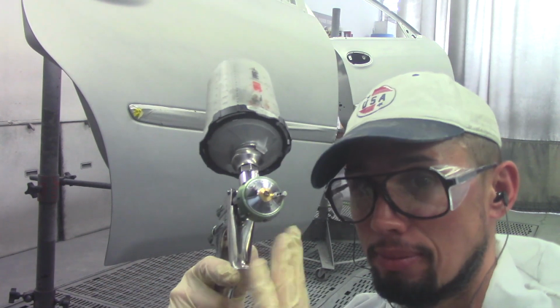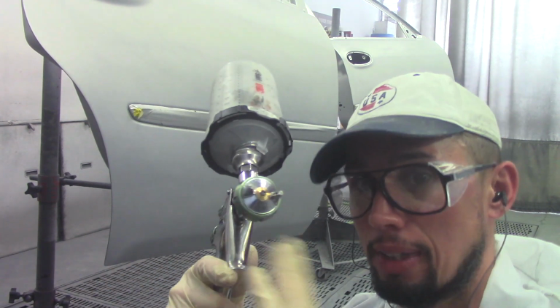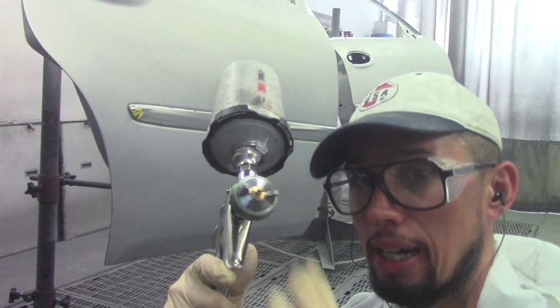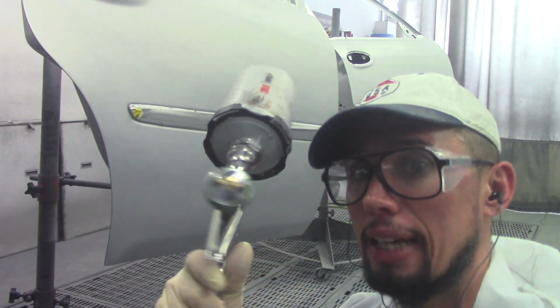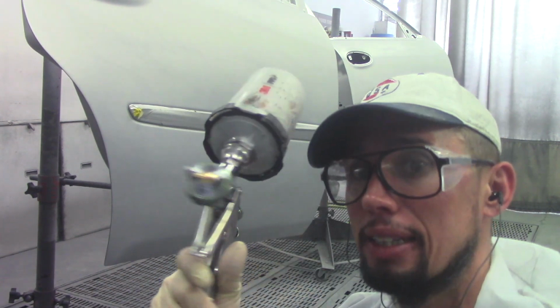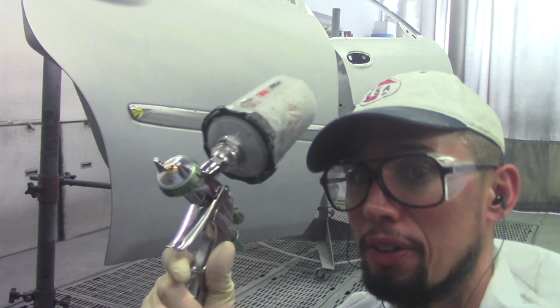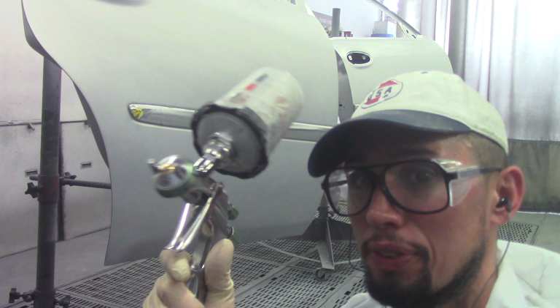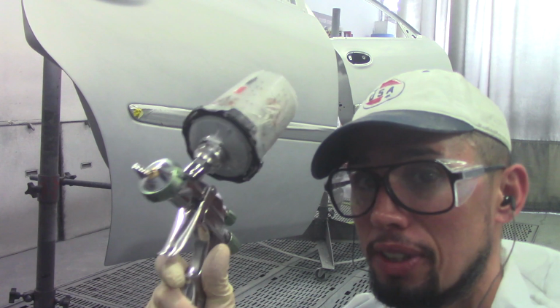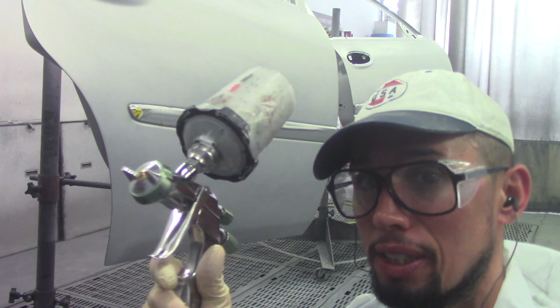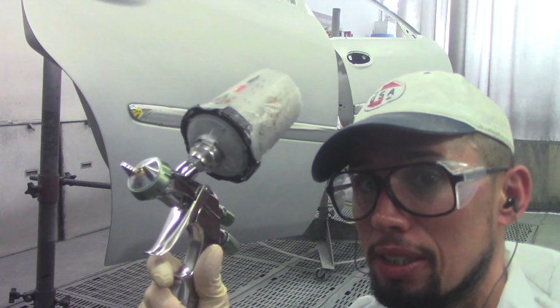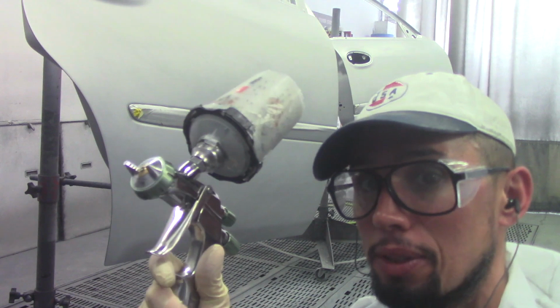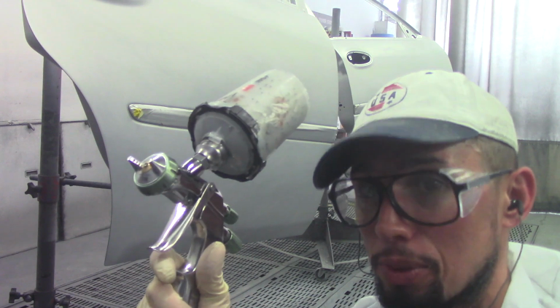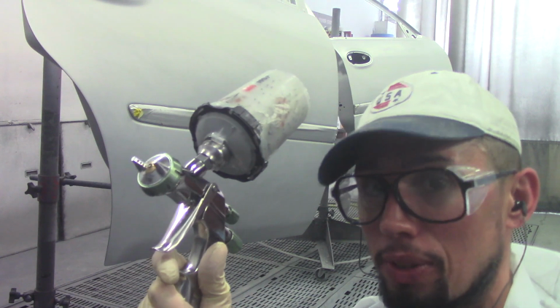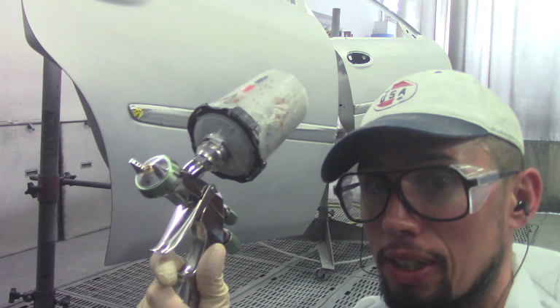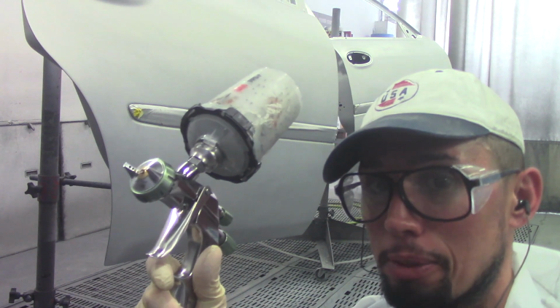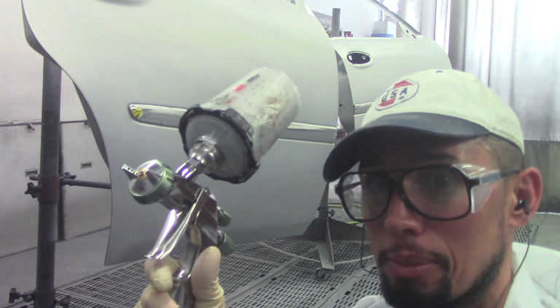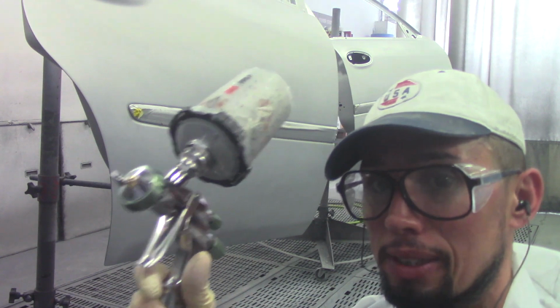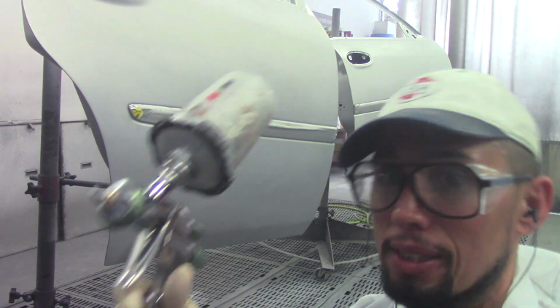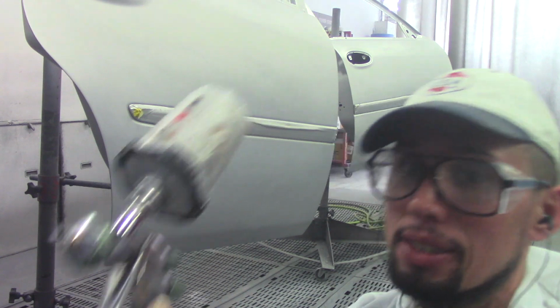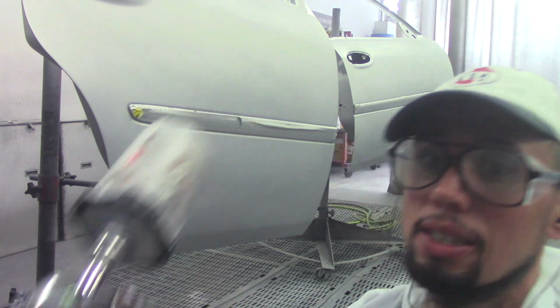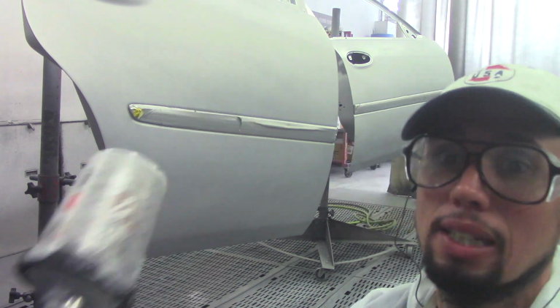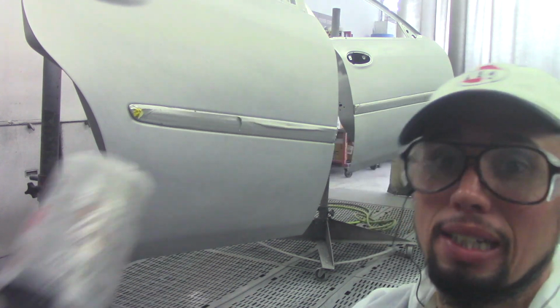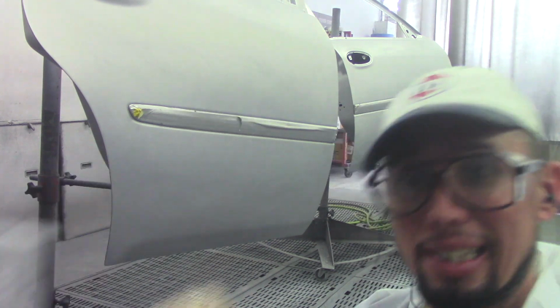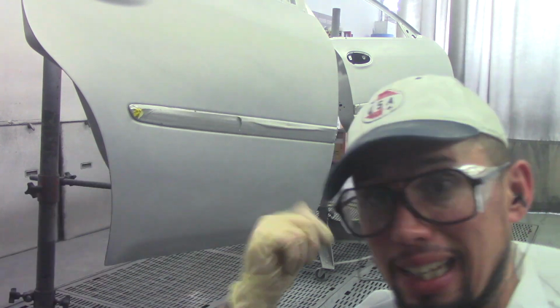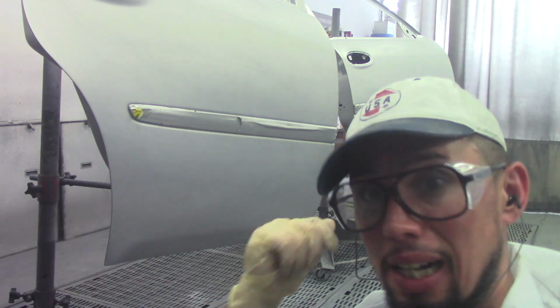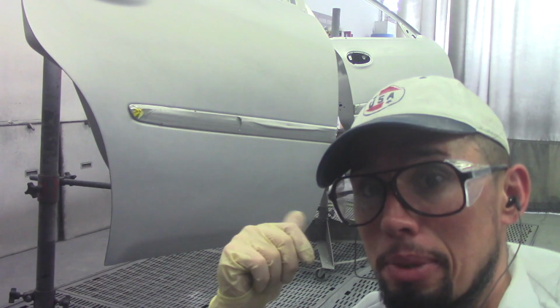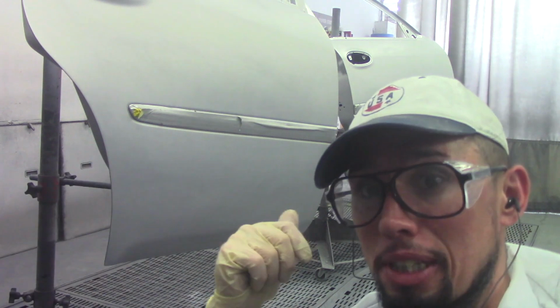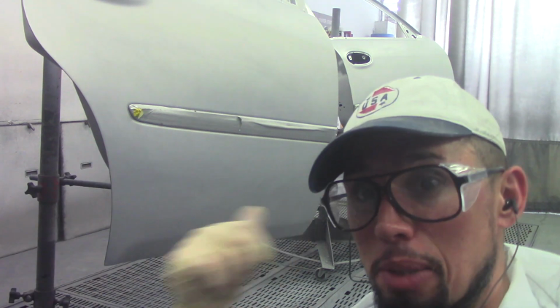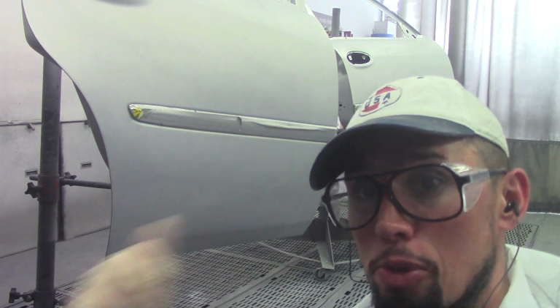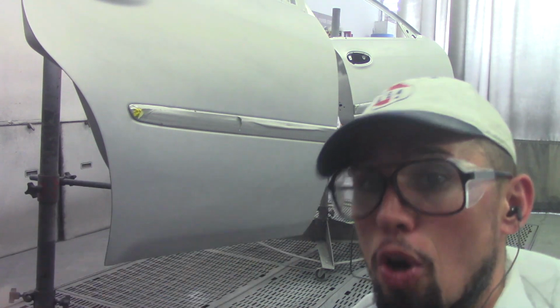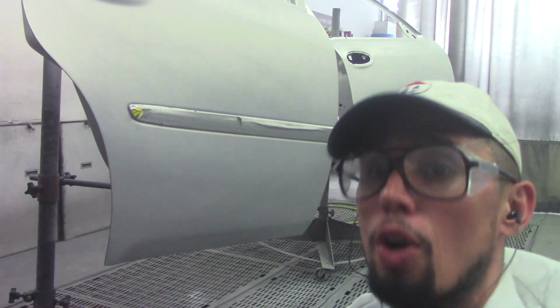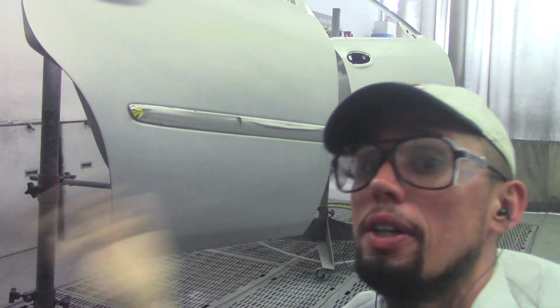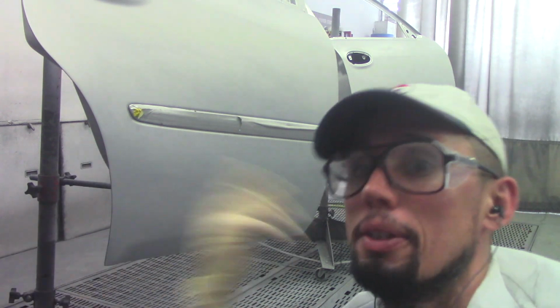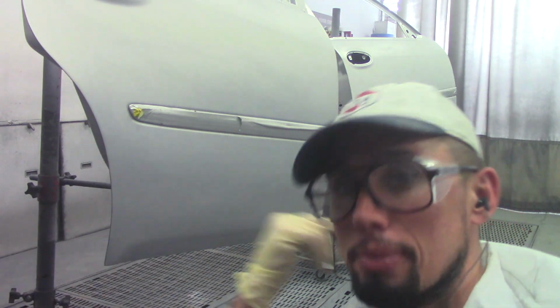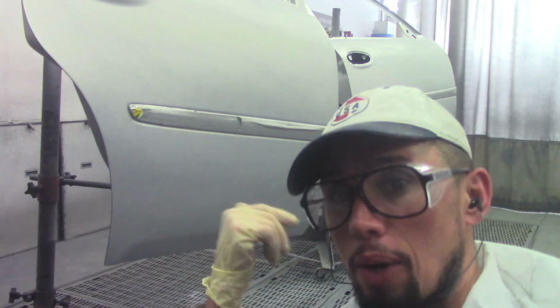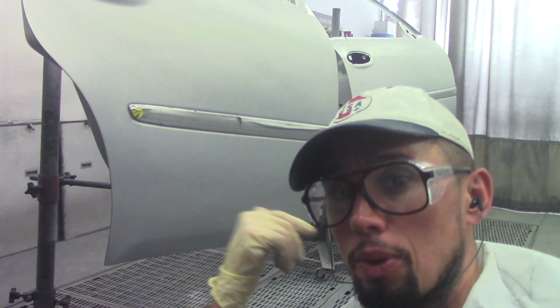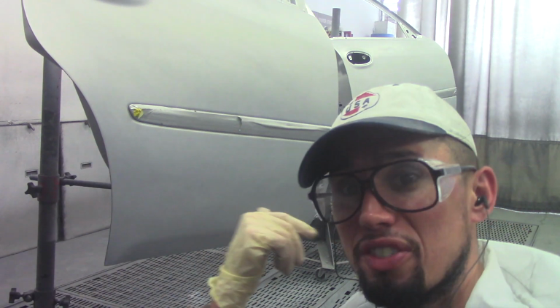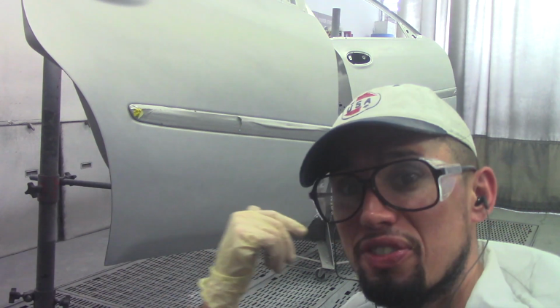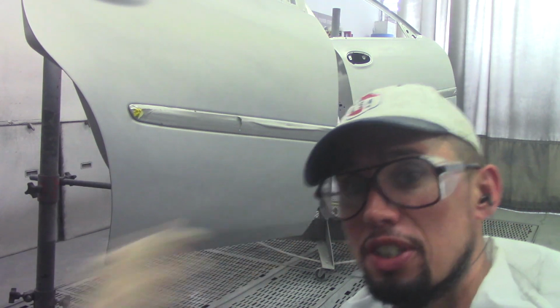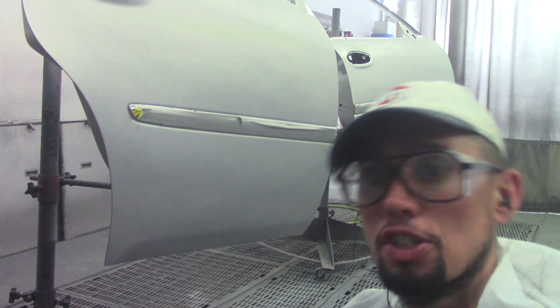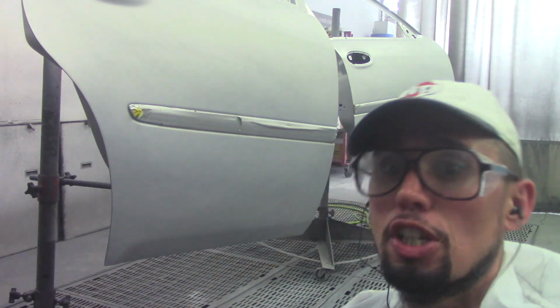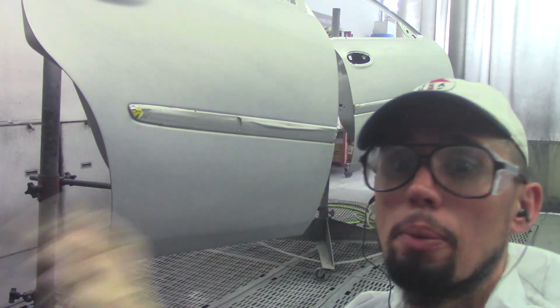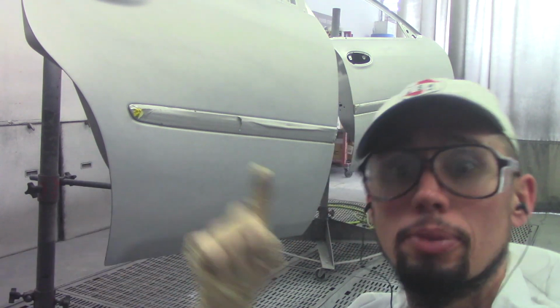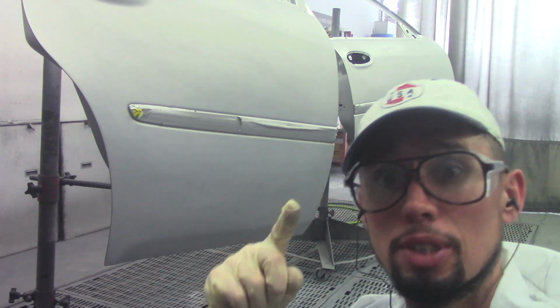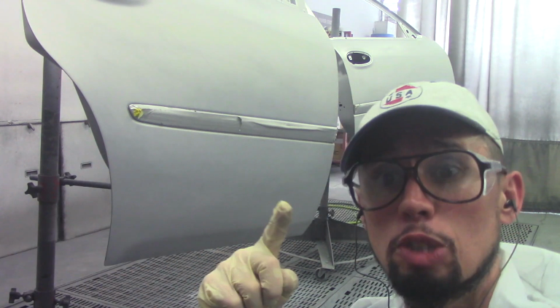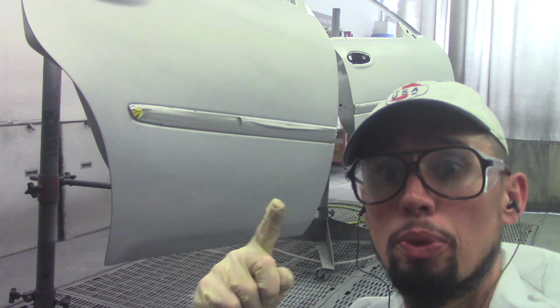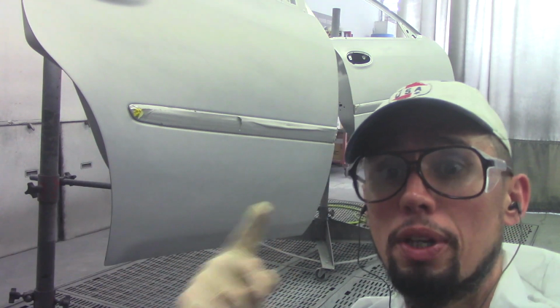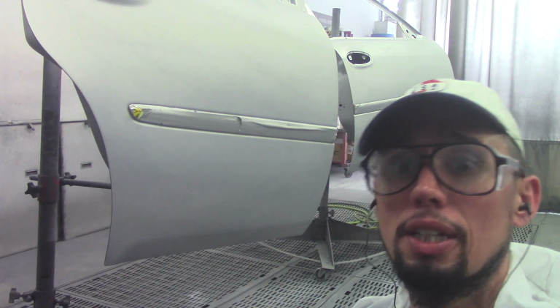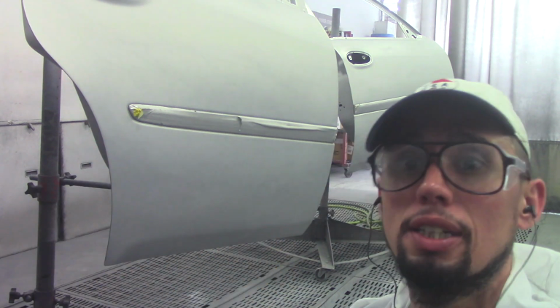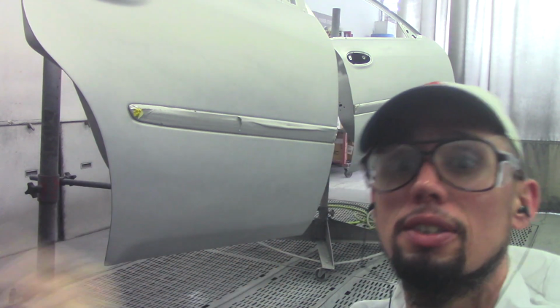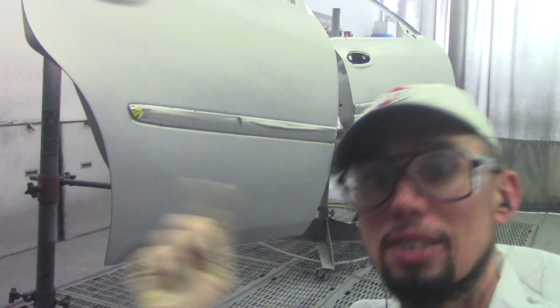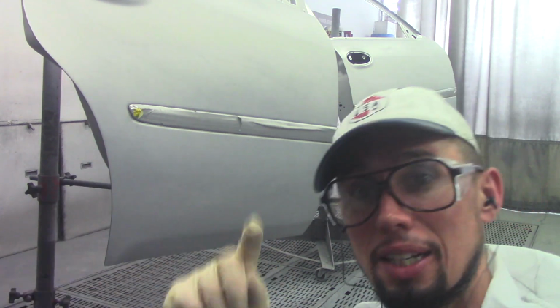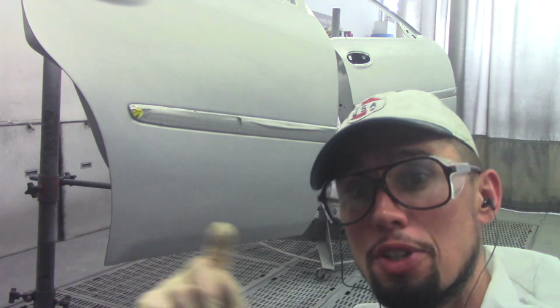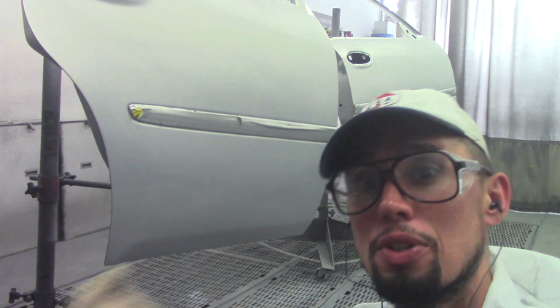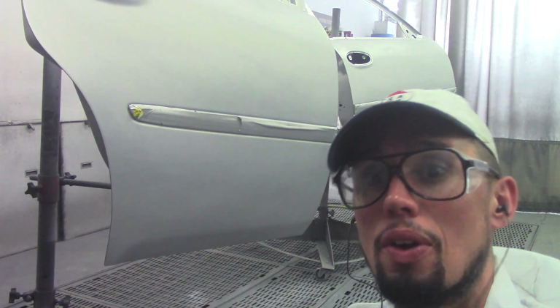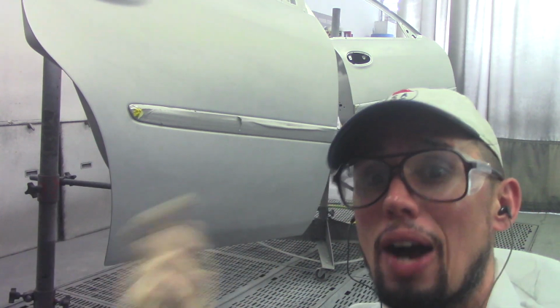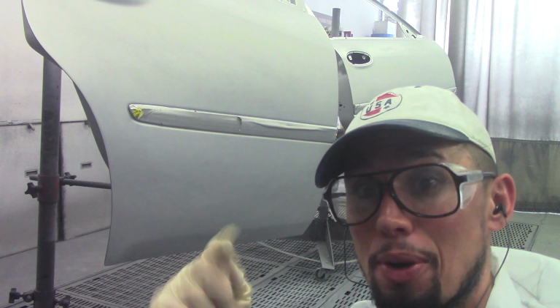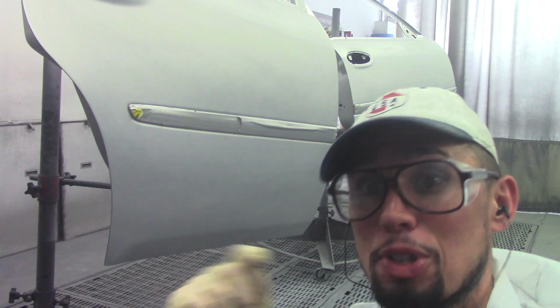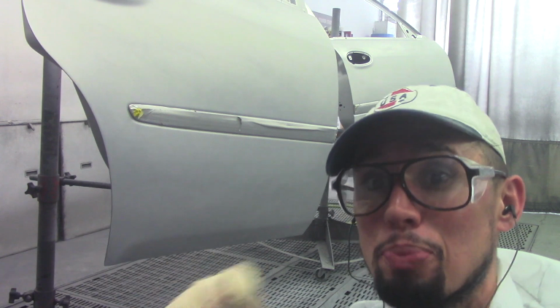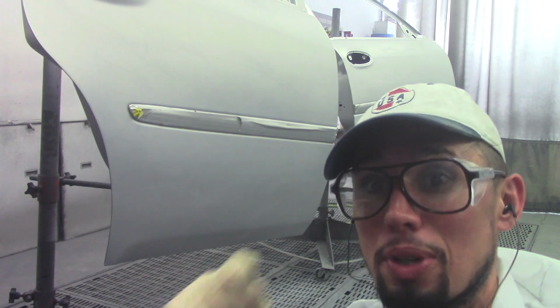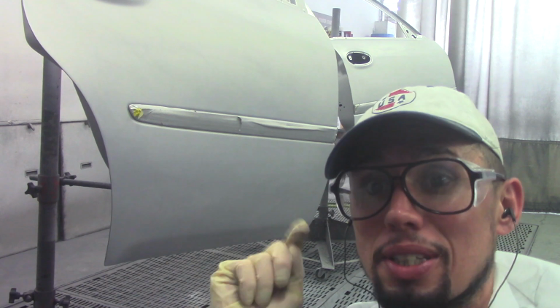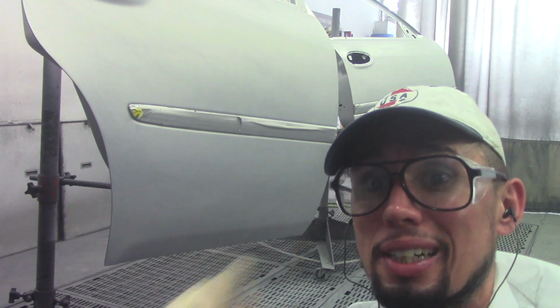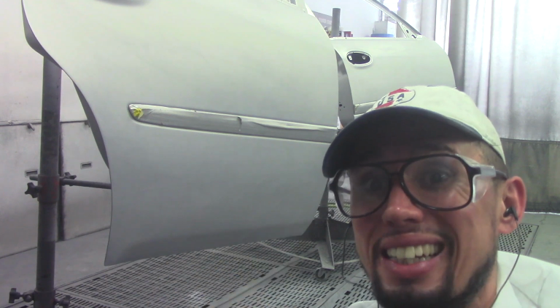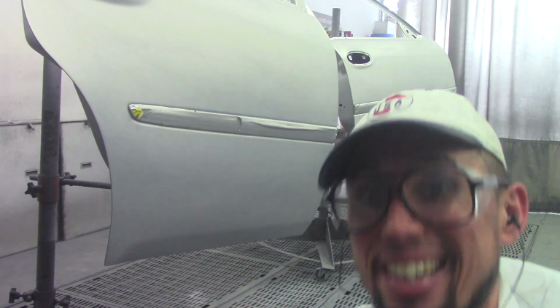I definitely recommend this gun so far. Let me keep going — I want to finish up and spray clear to see how it handles the clear coat.